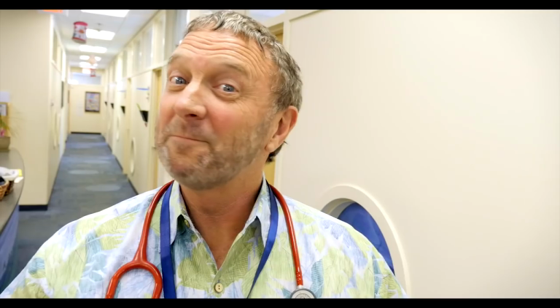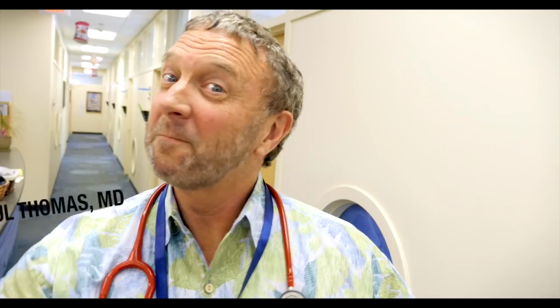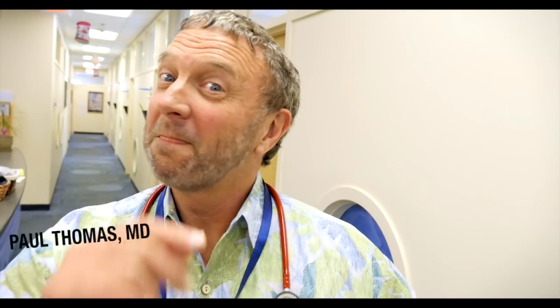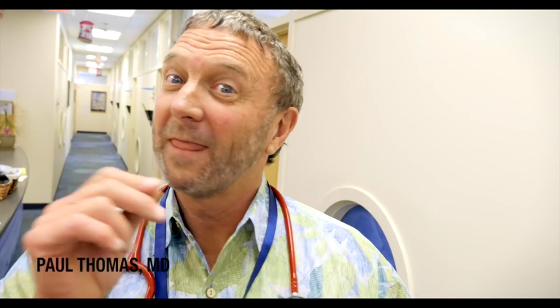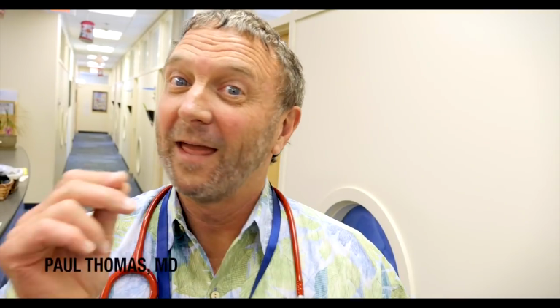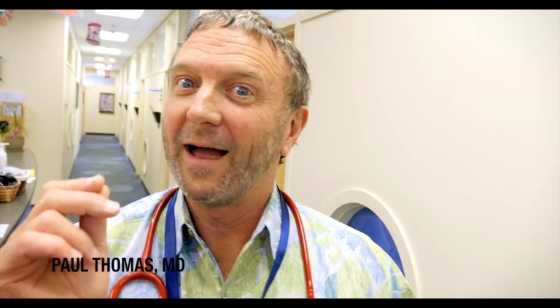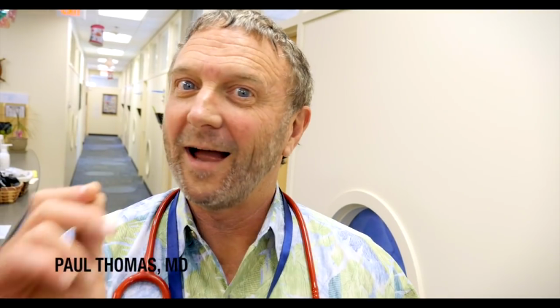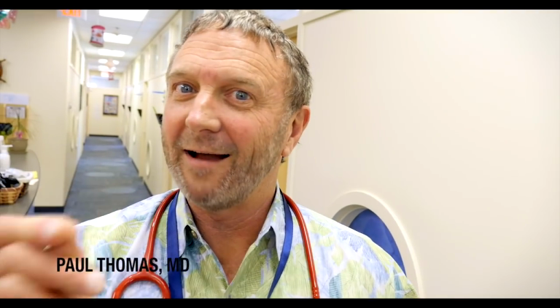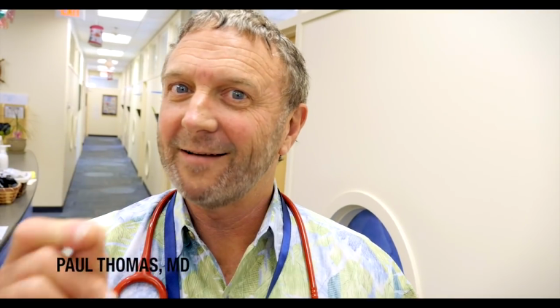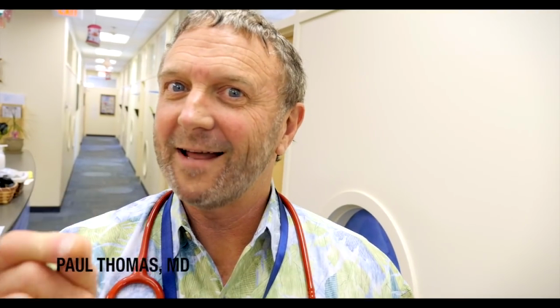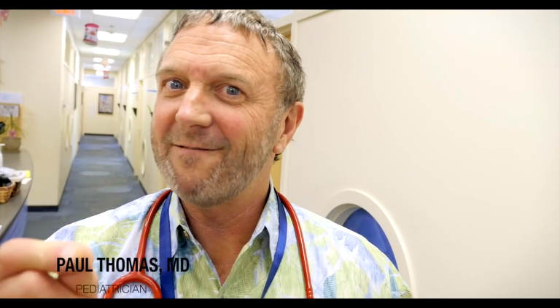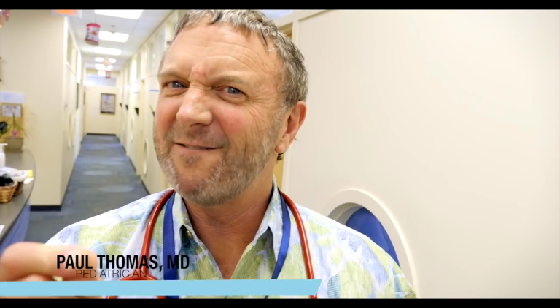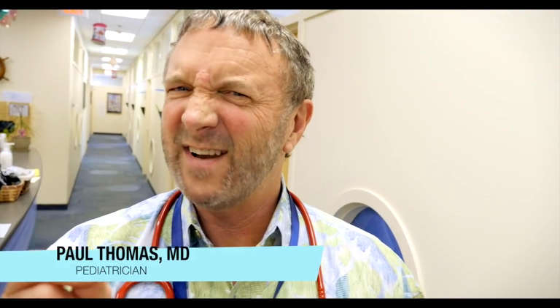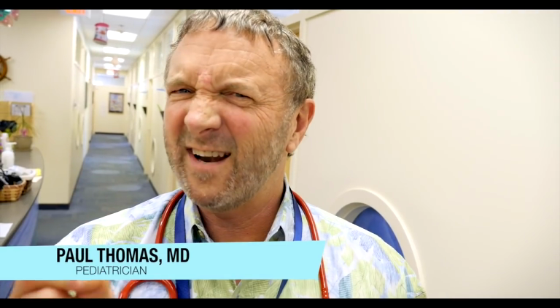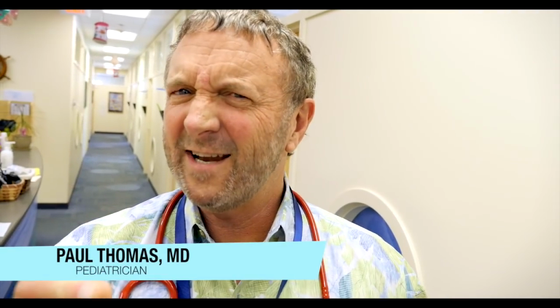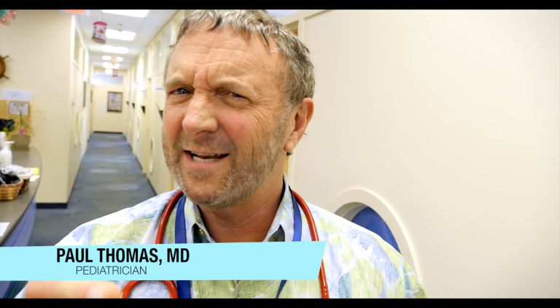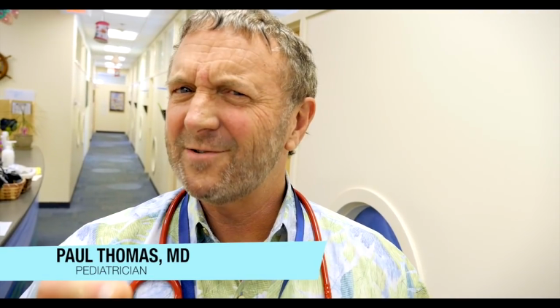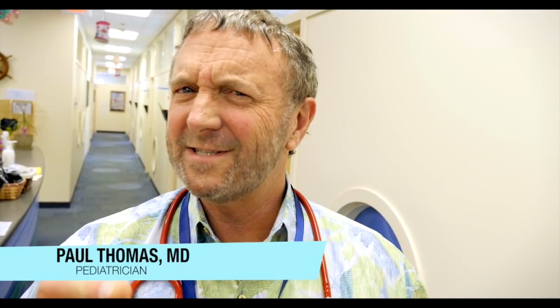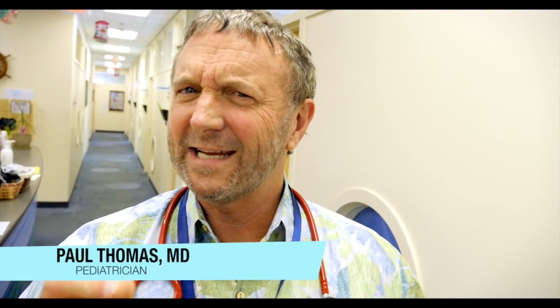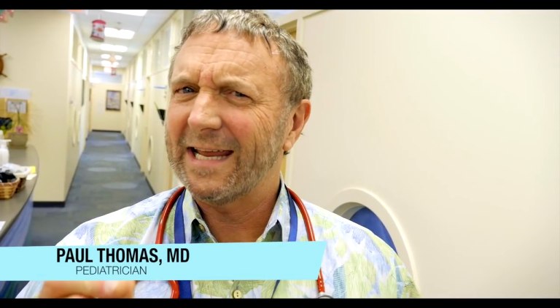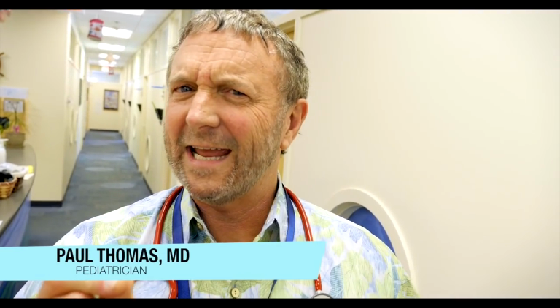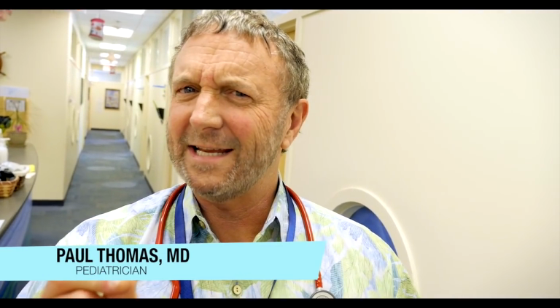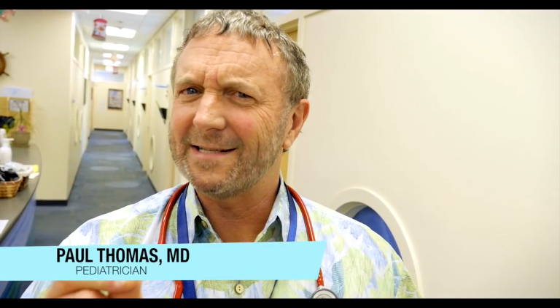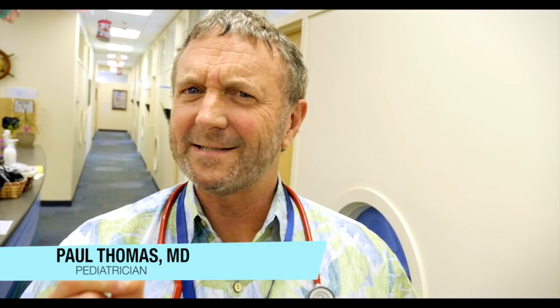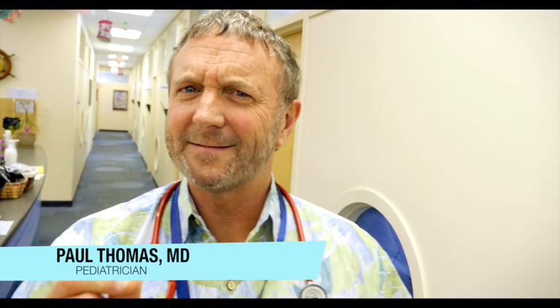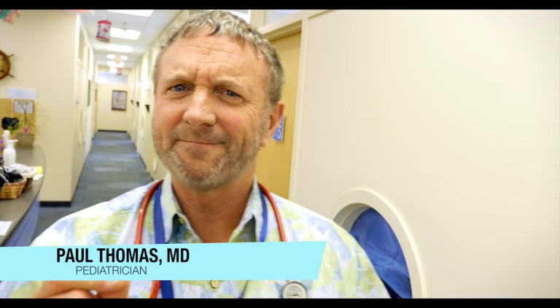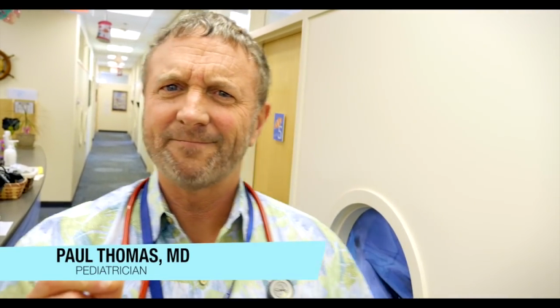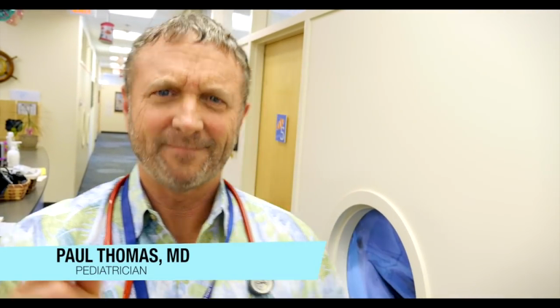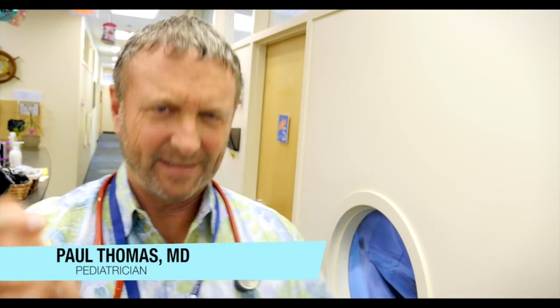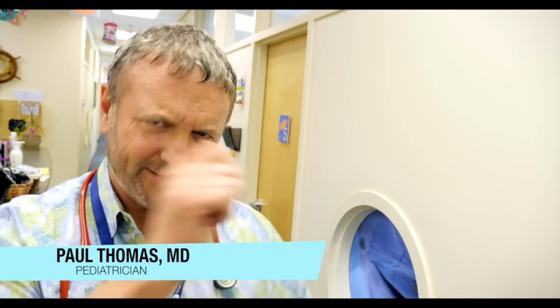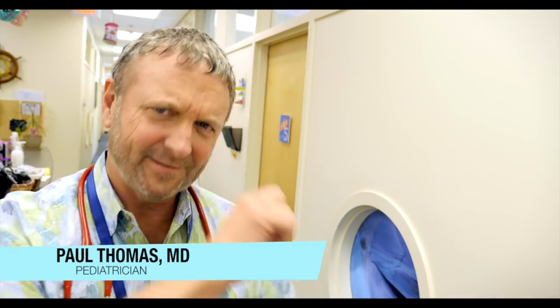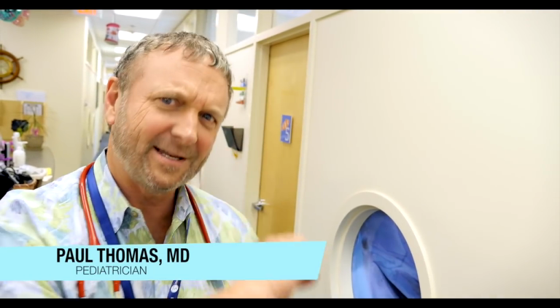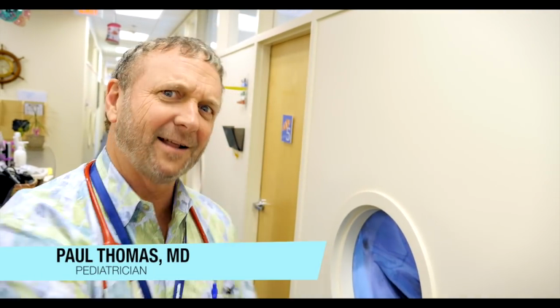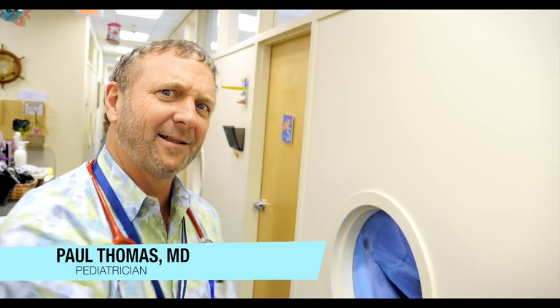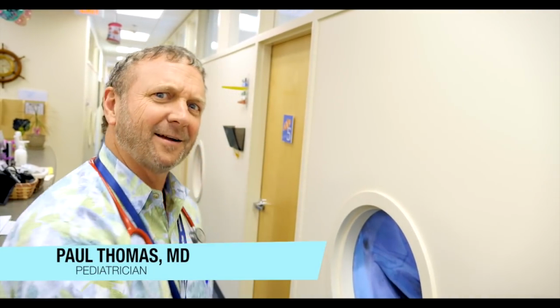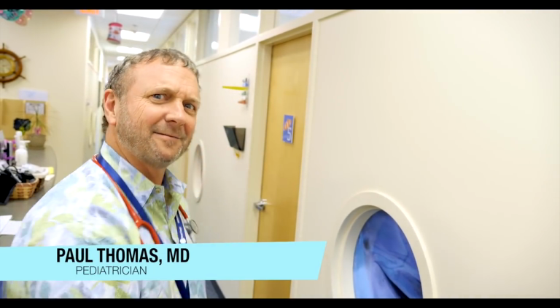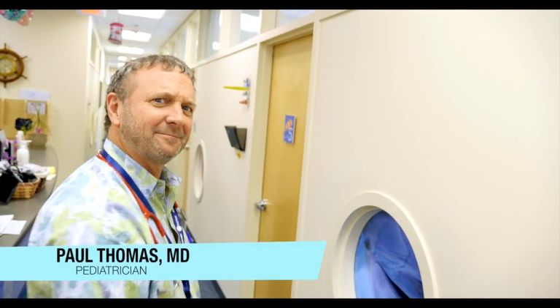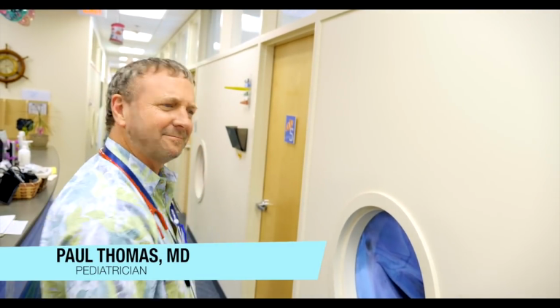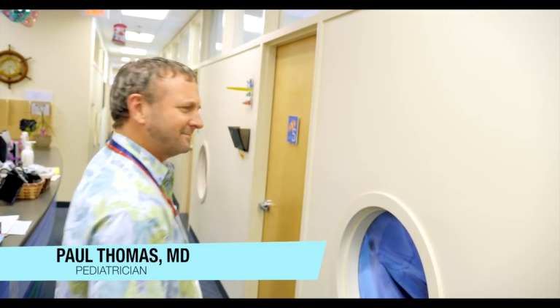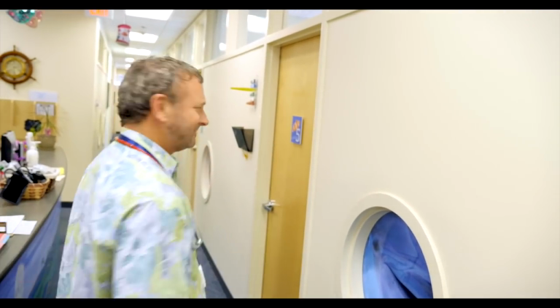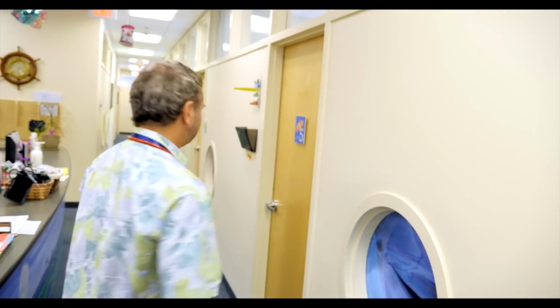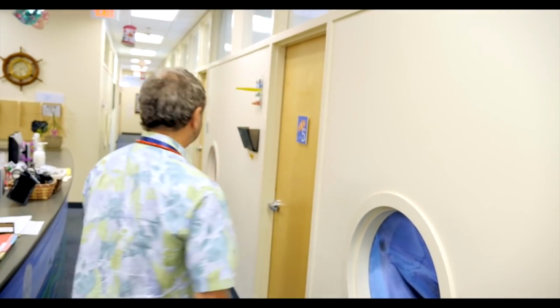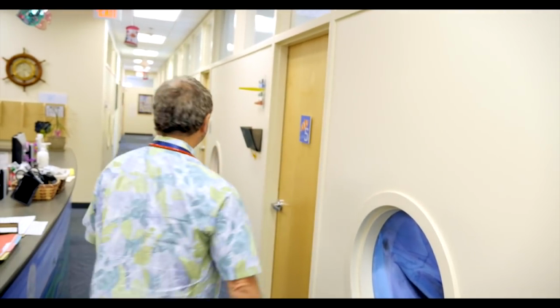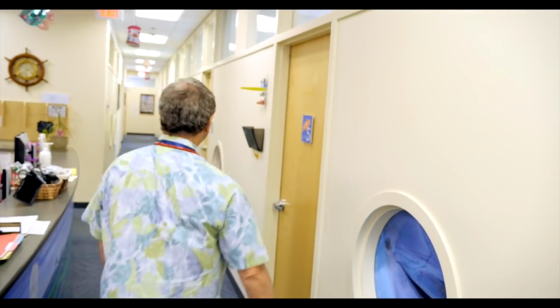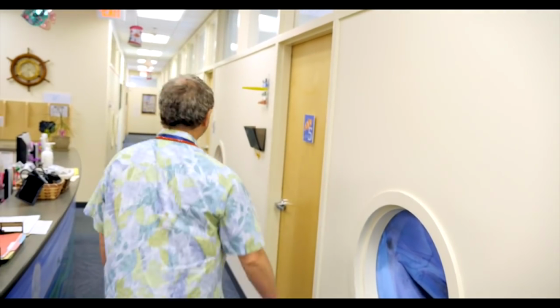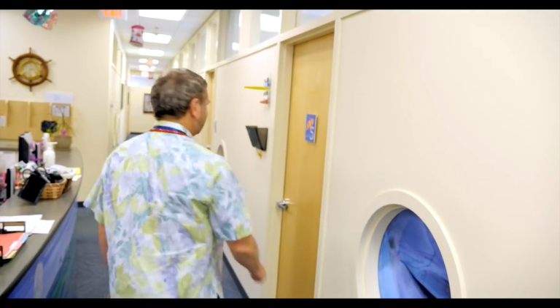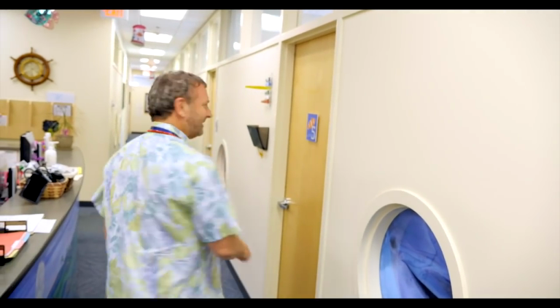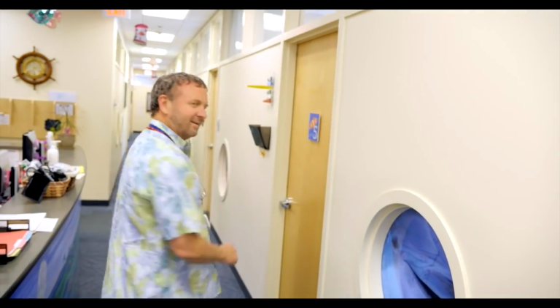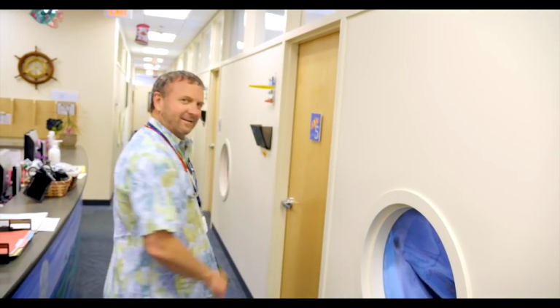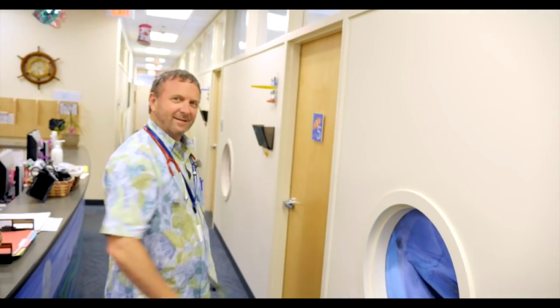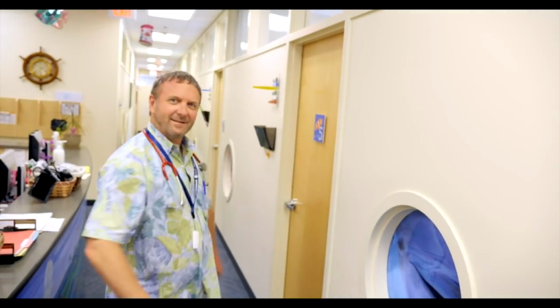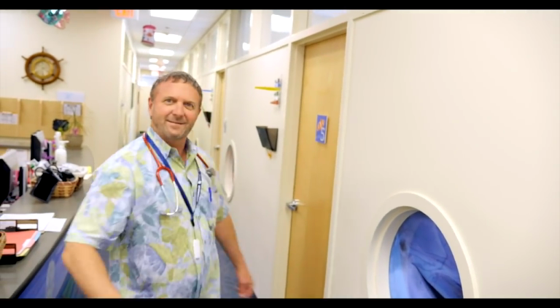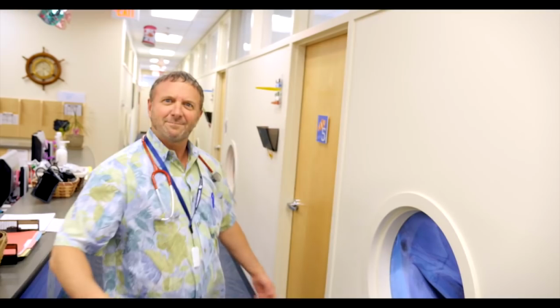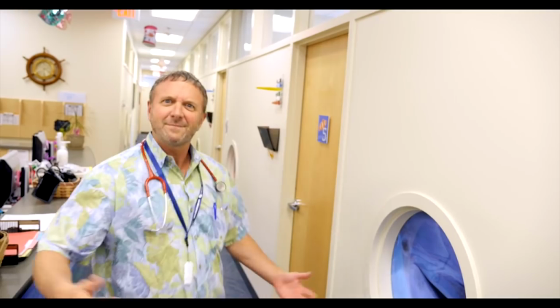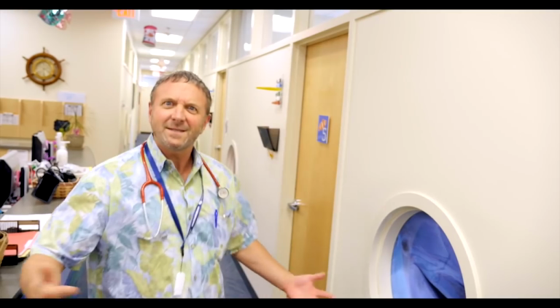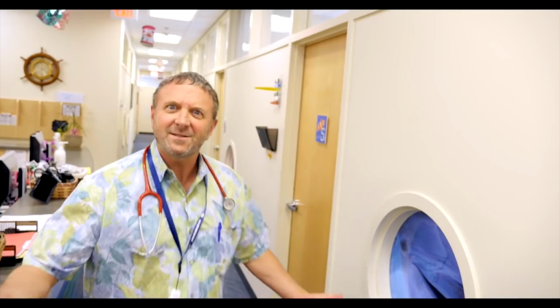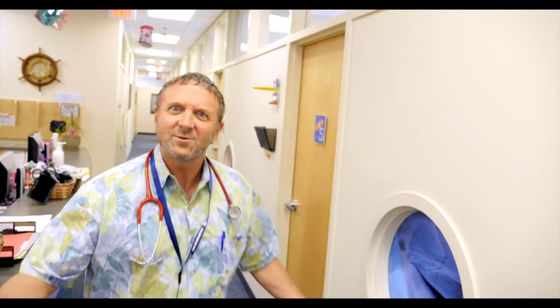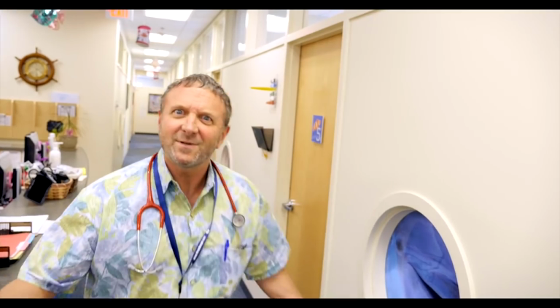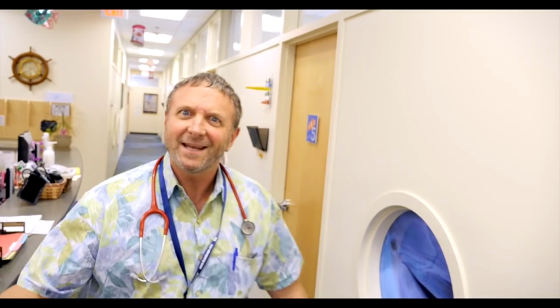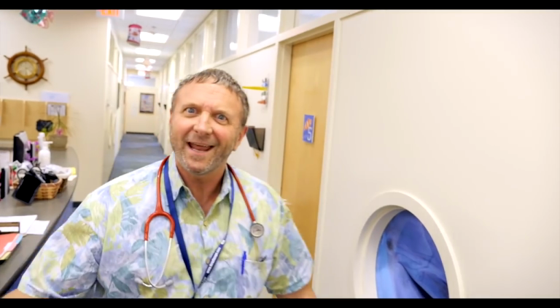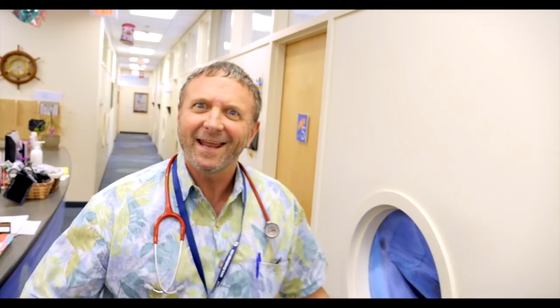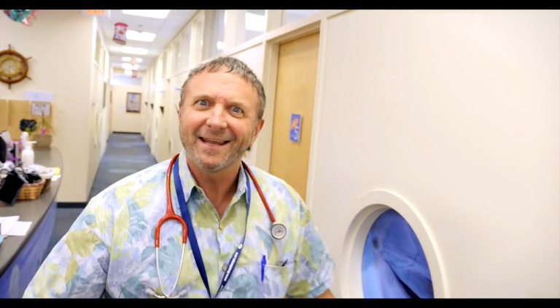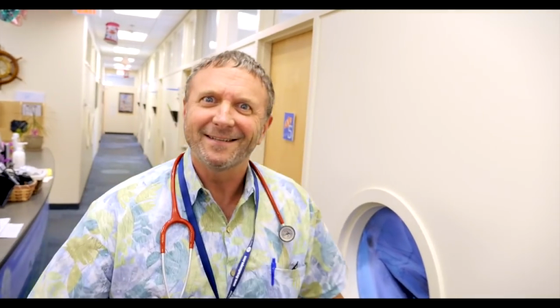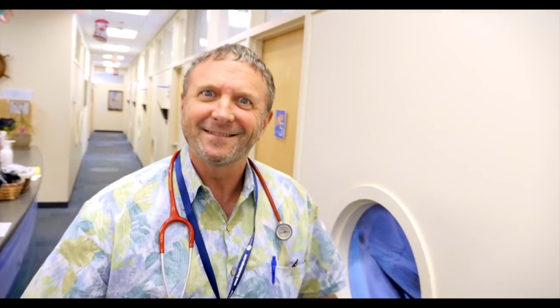I've got a very interesting case. Let's go take a look. What kind of case? It's a mystery case.